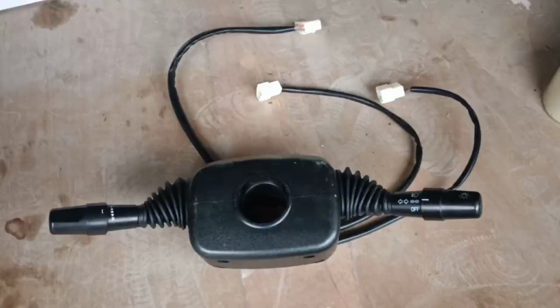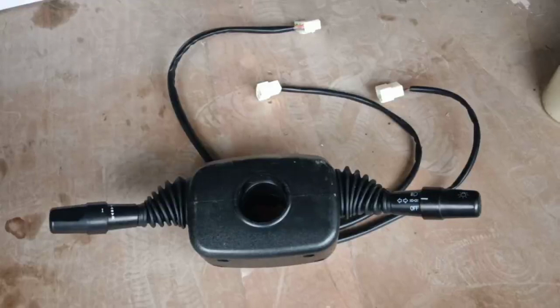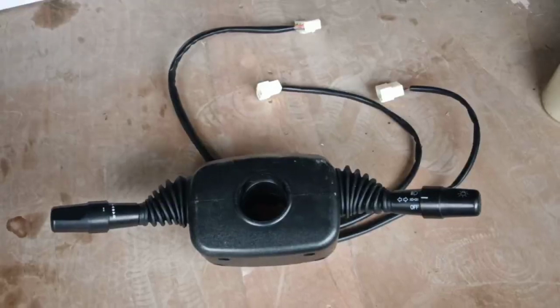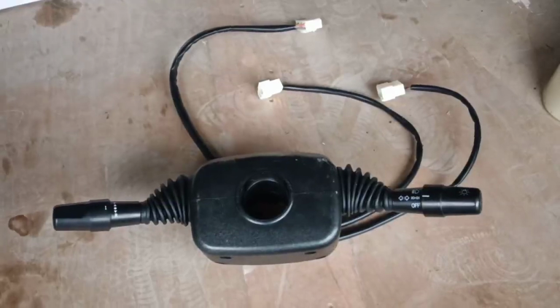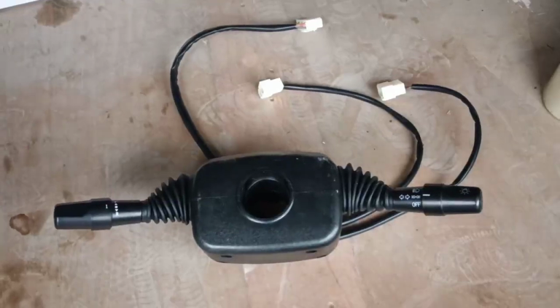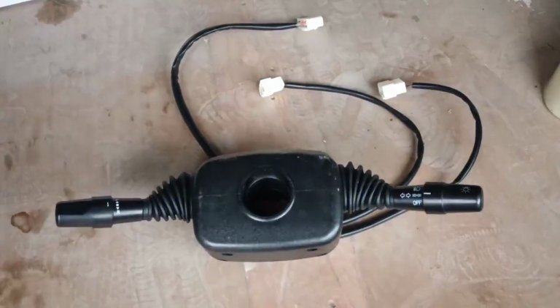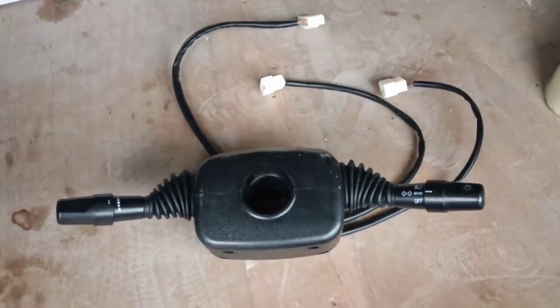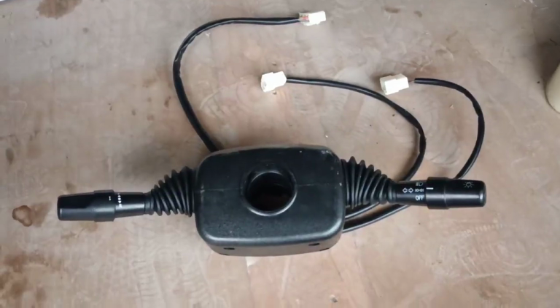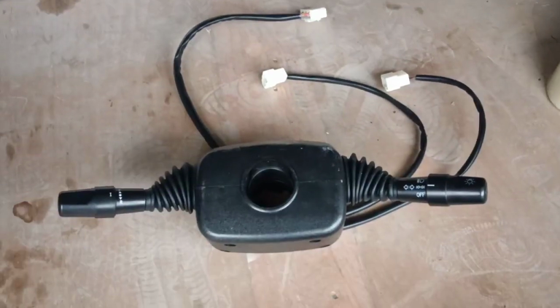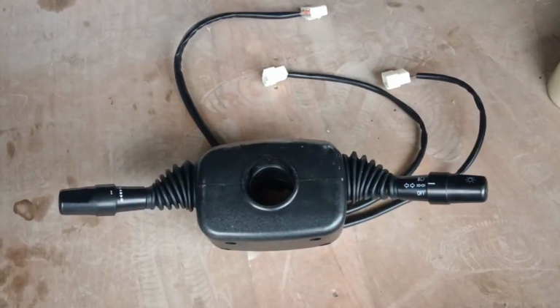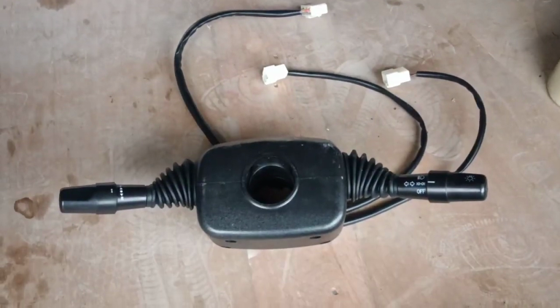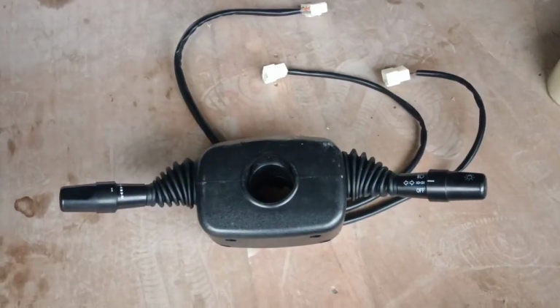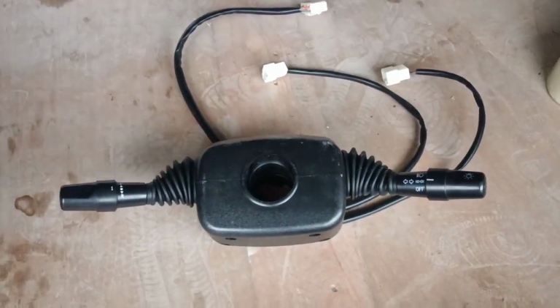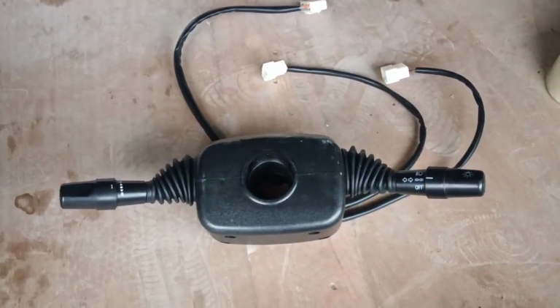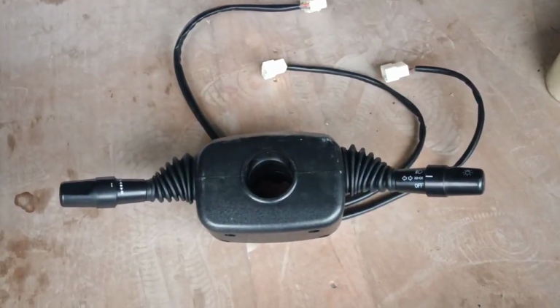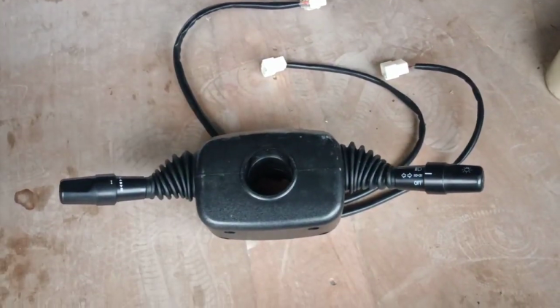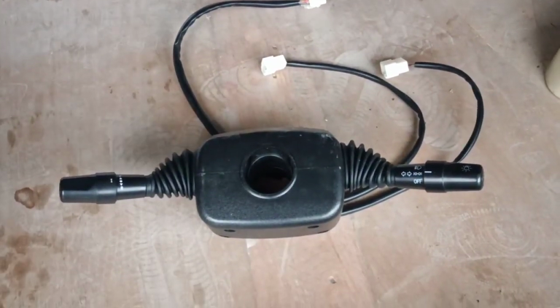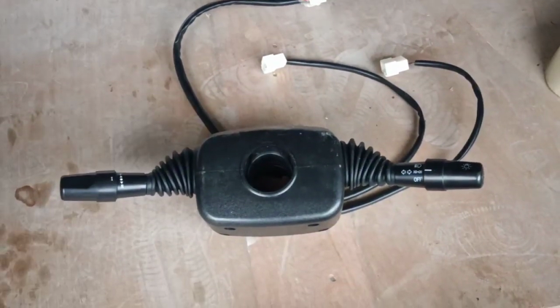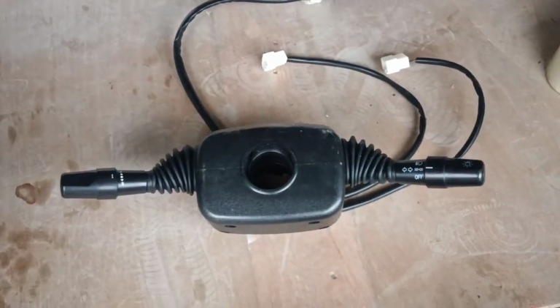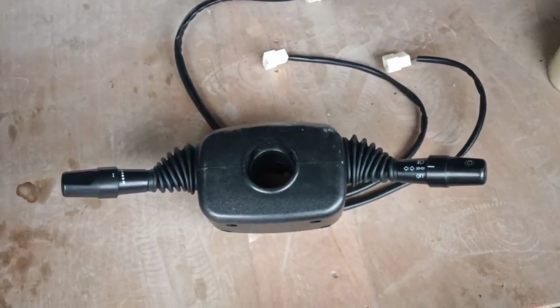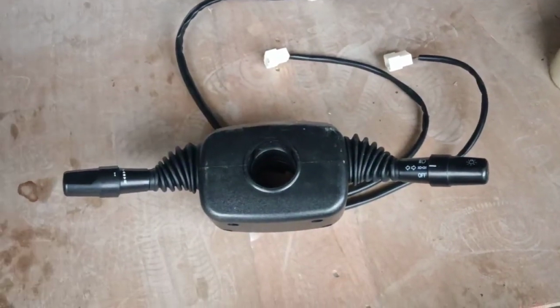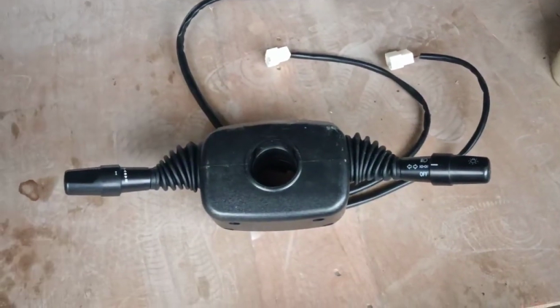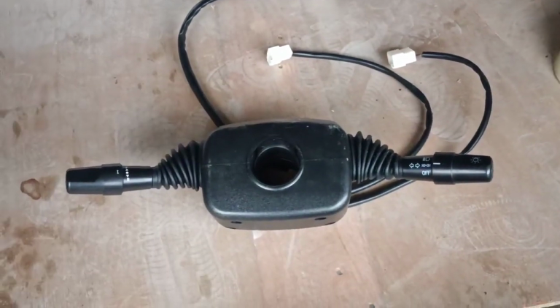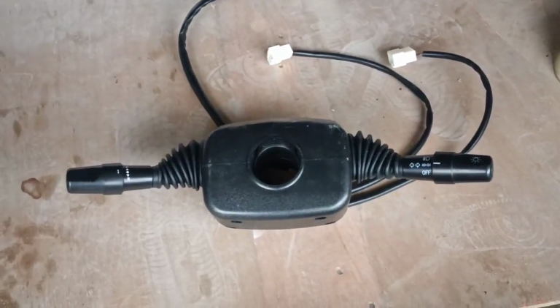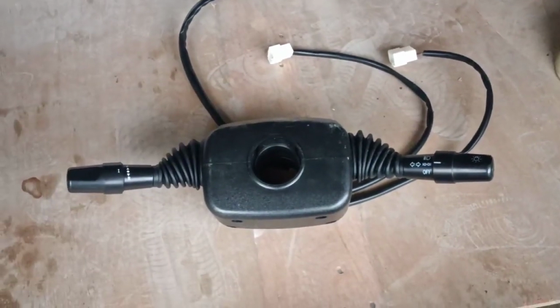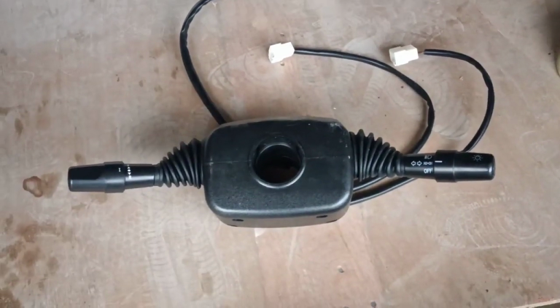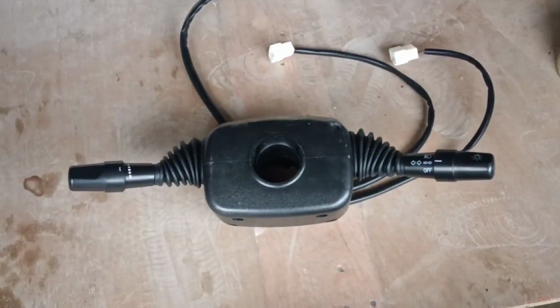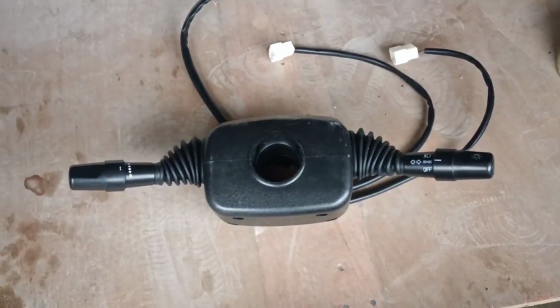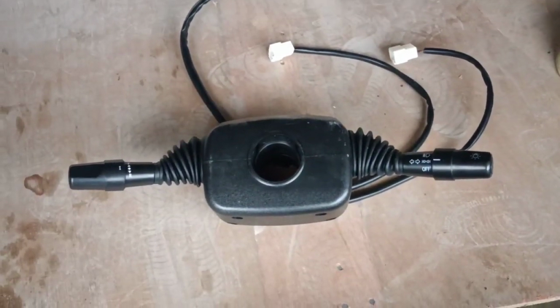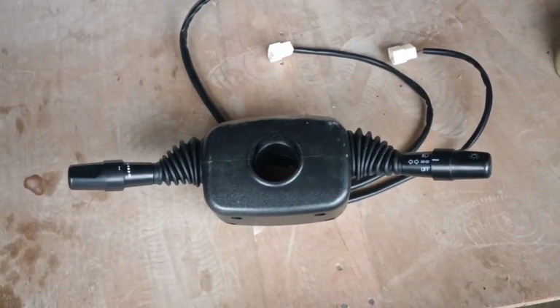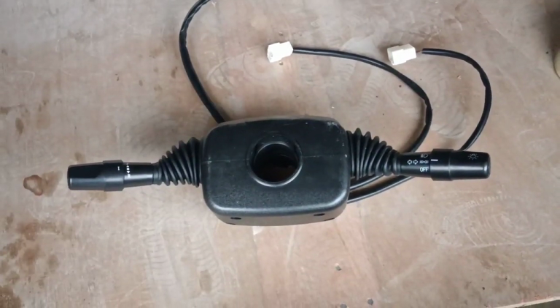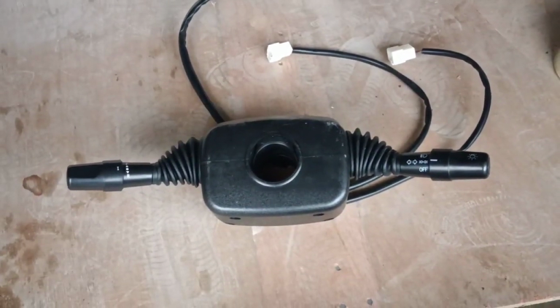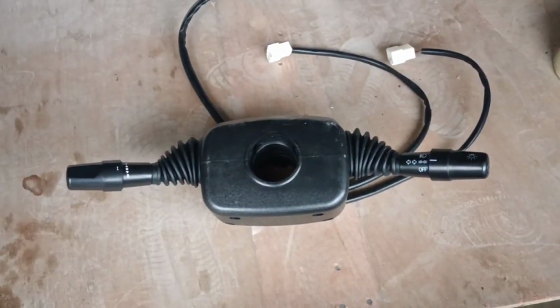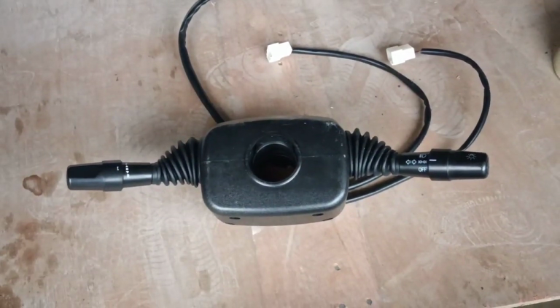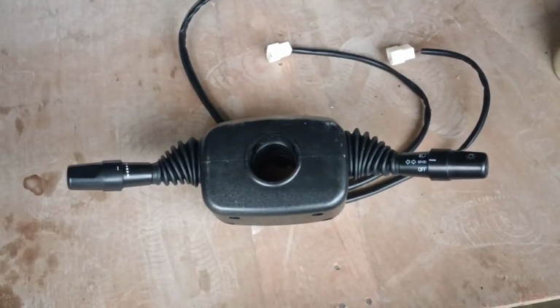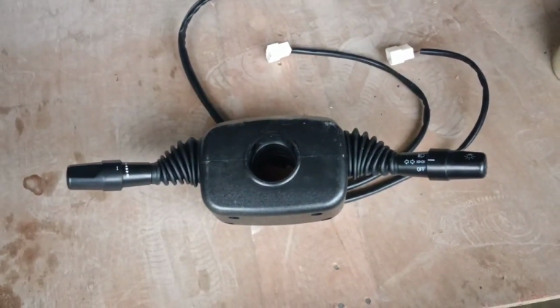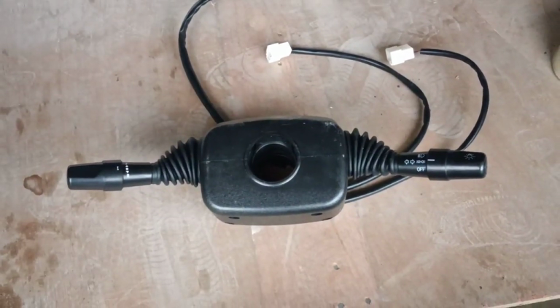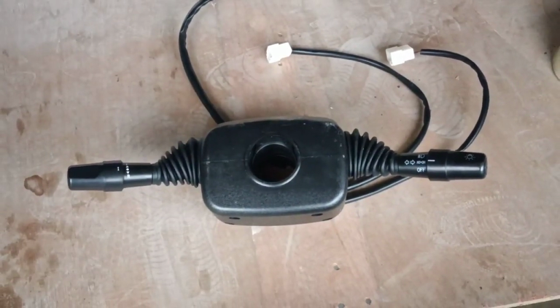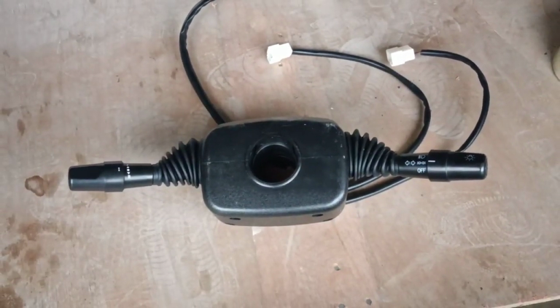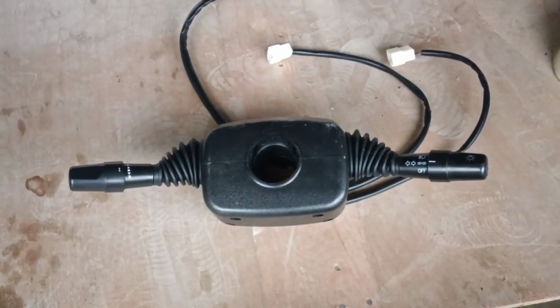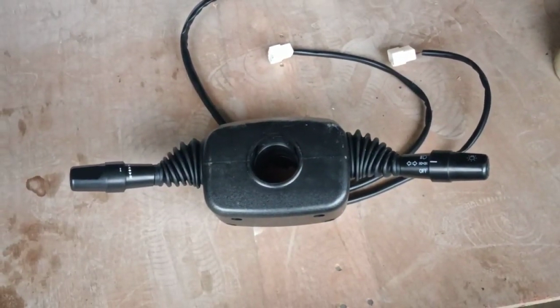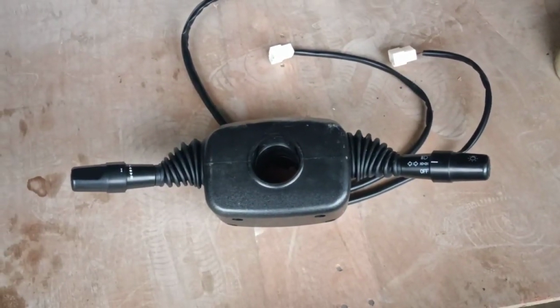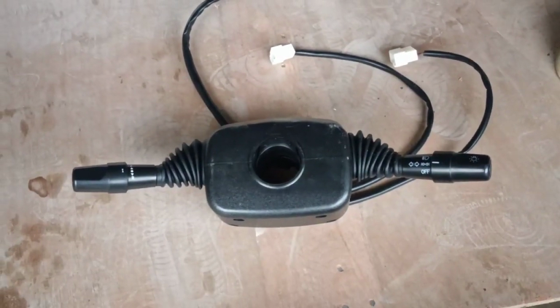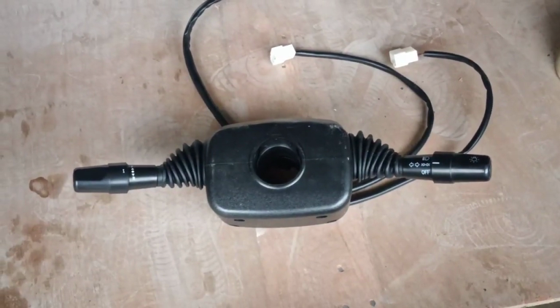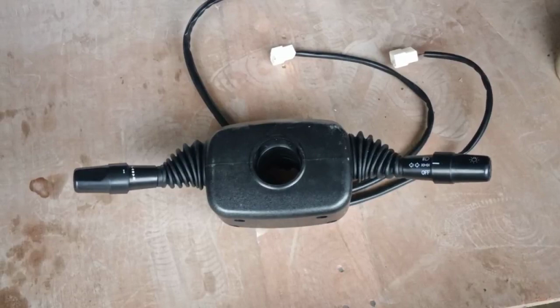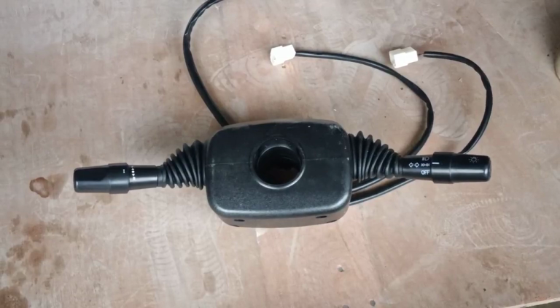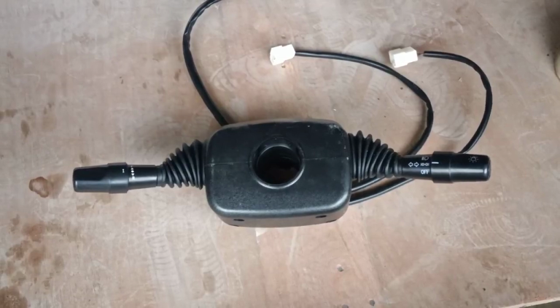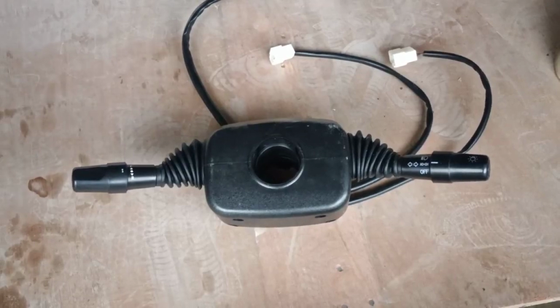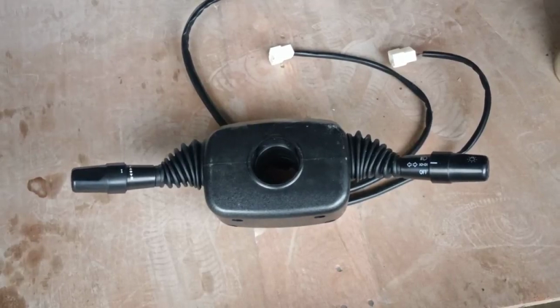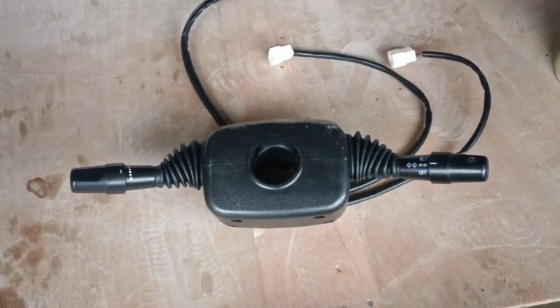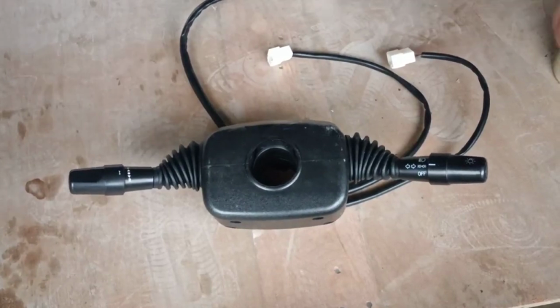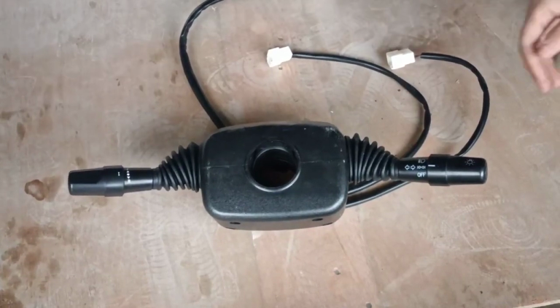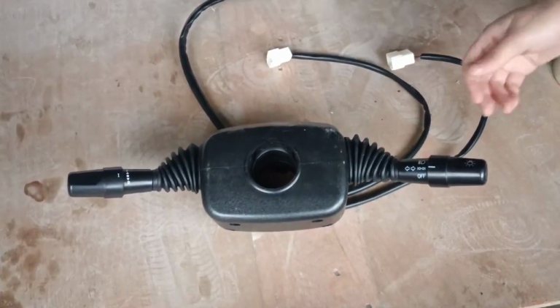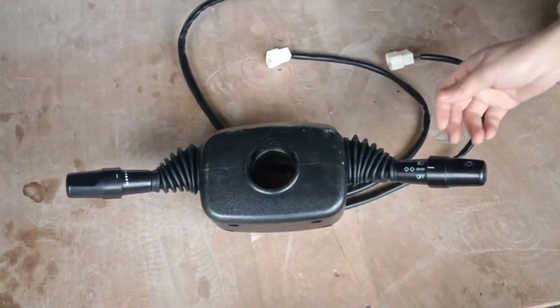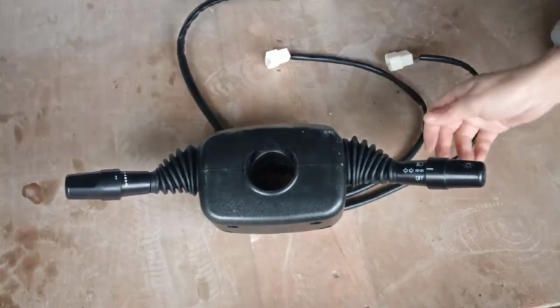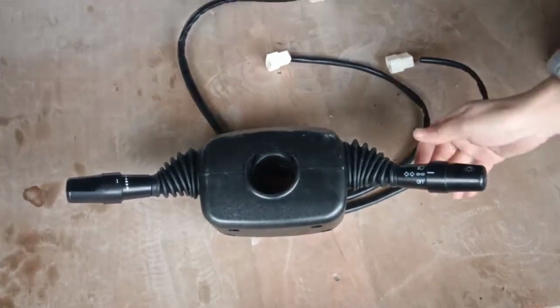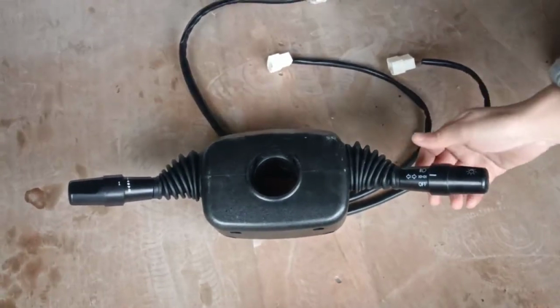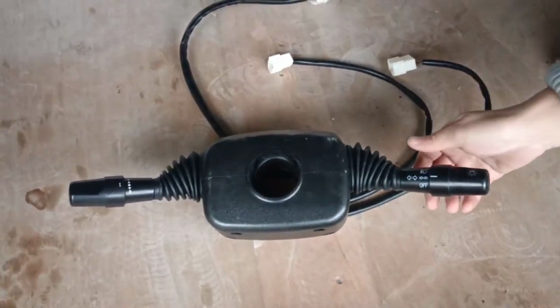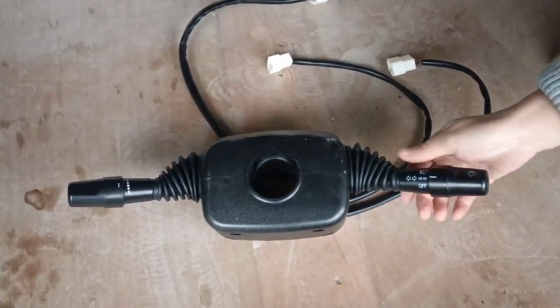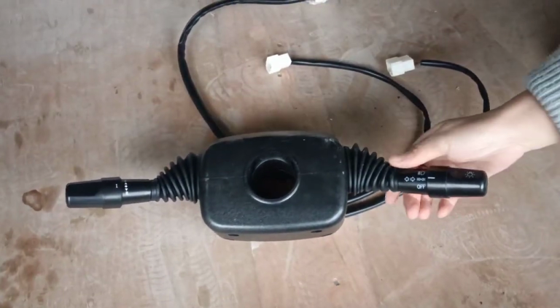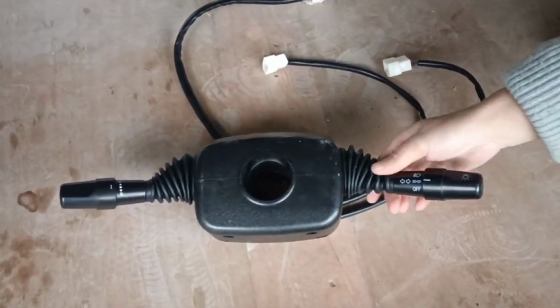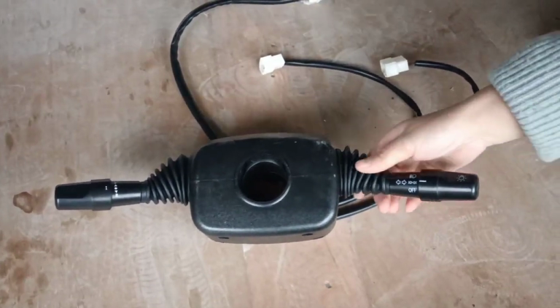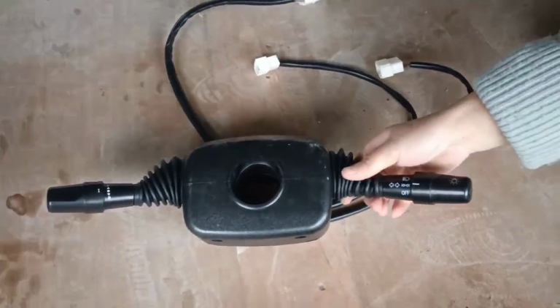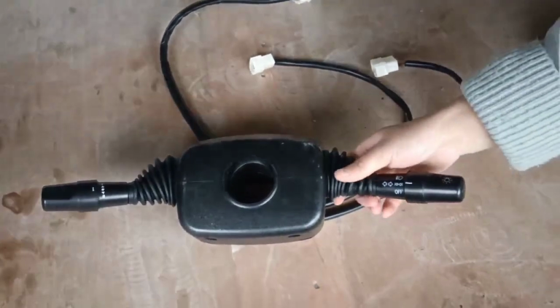Hi, this is Jem from Lego Machinery. Today I'm going to show you the Swift for forklift.